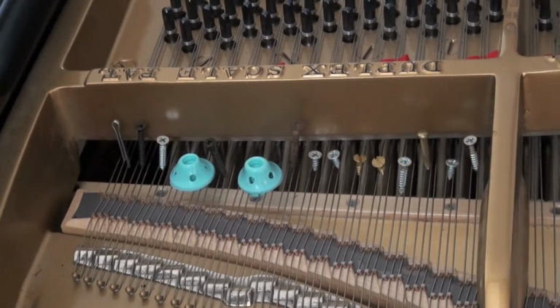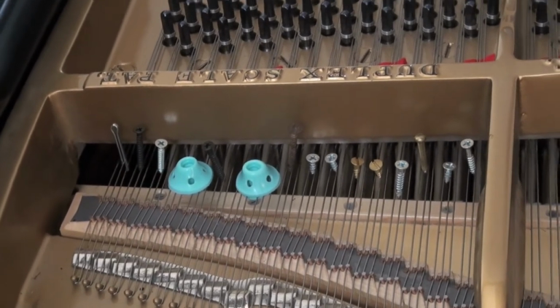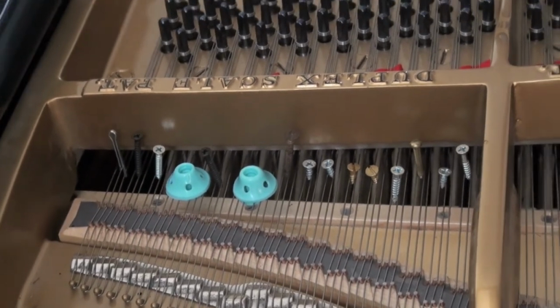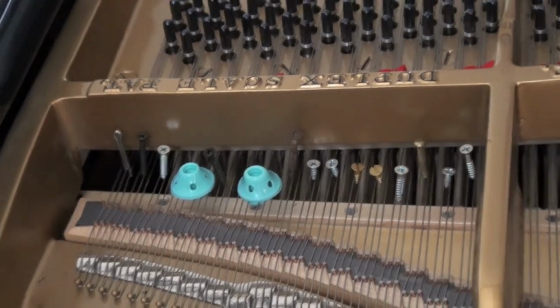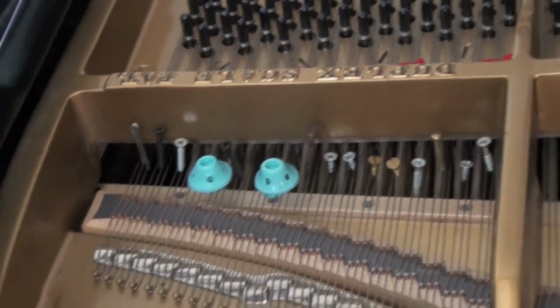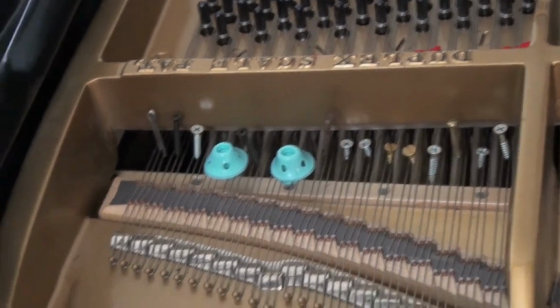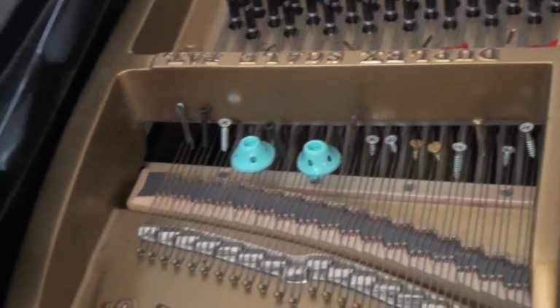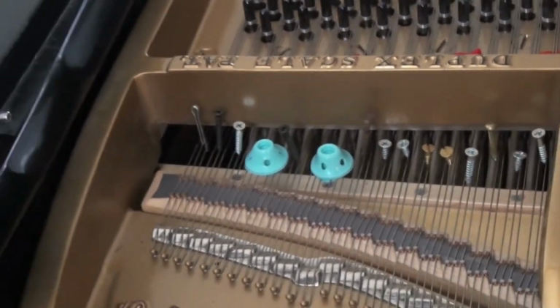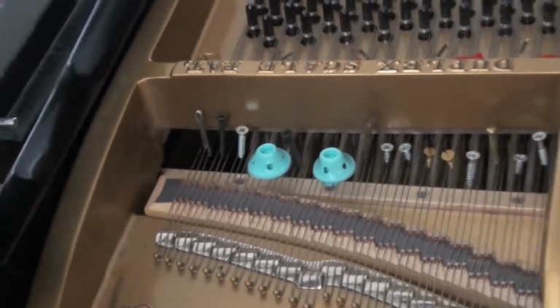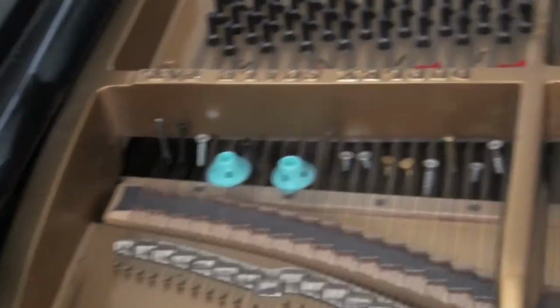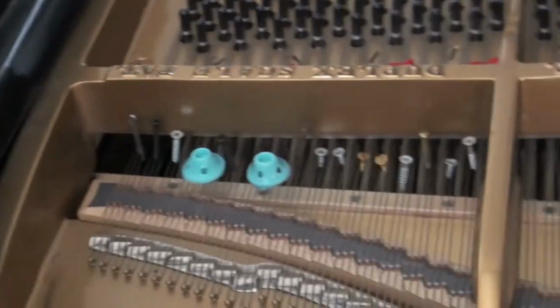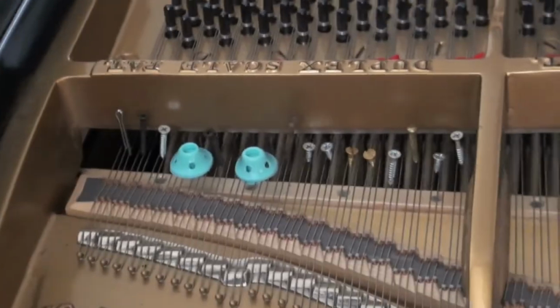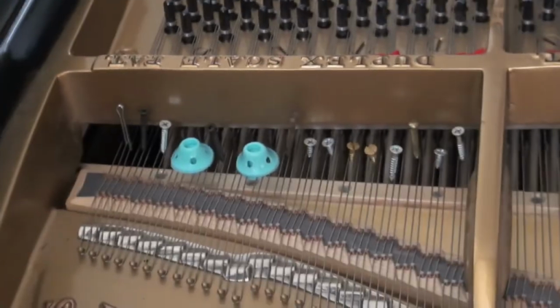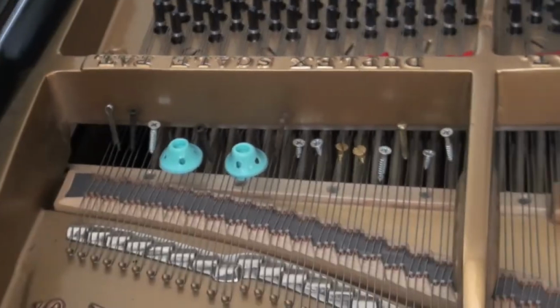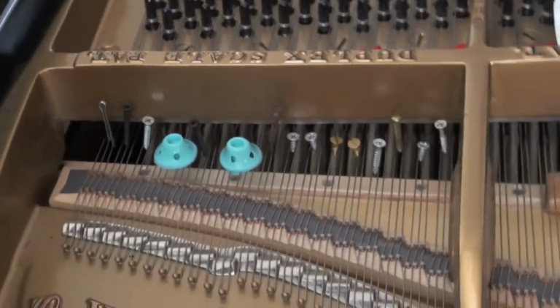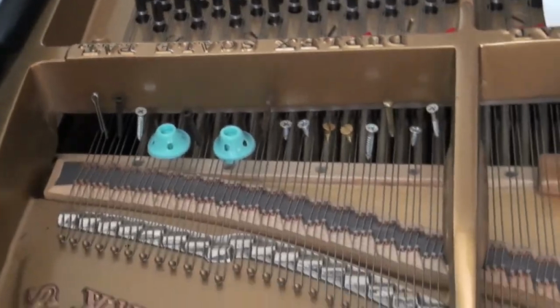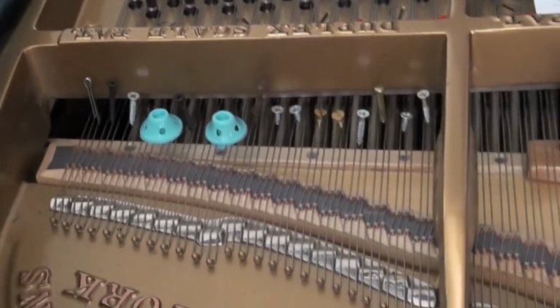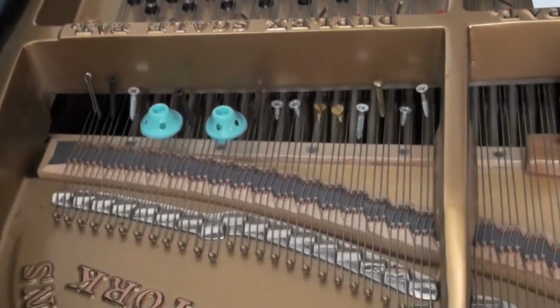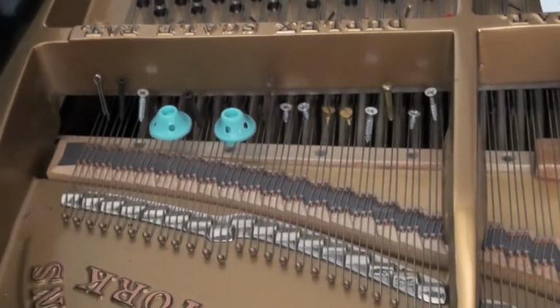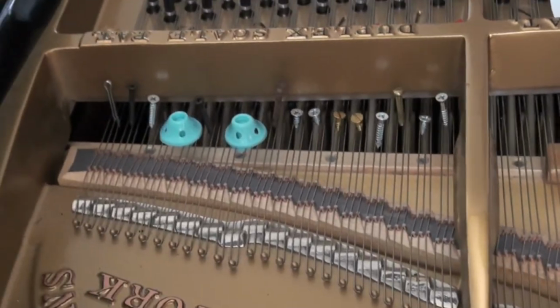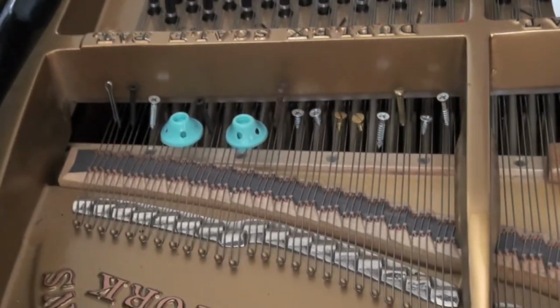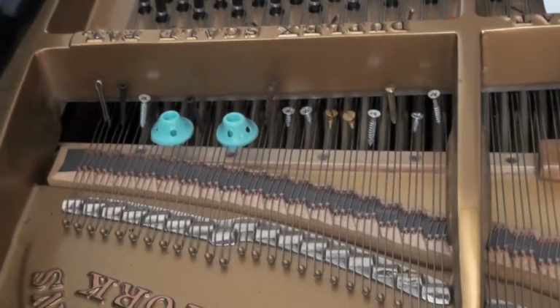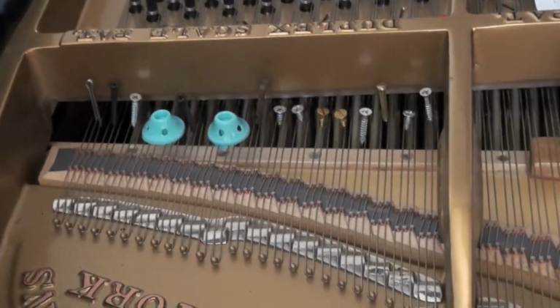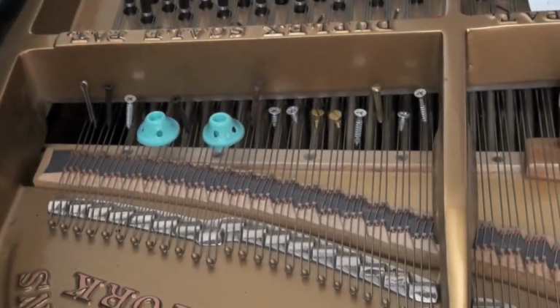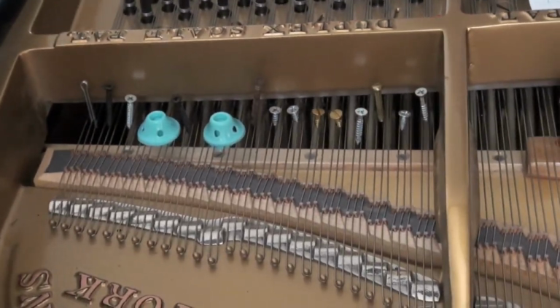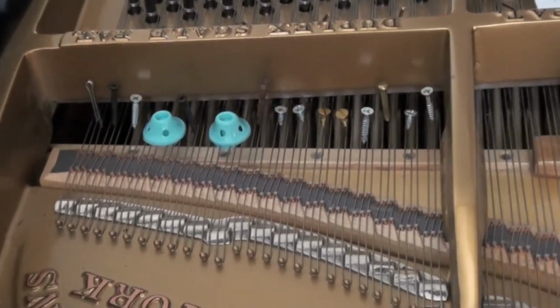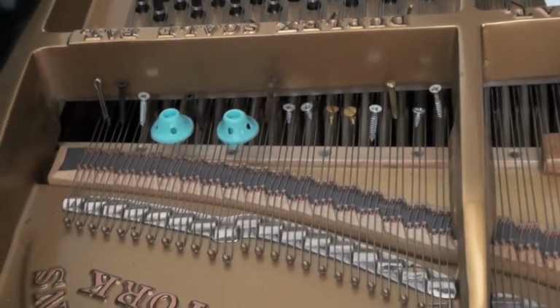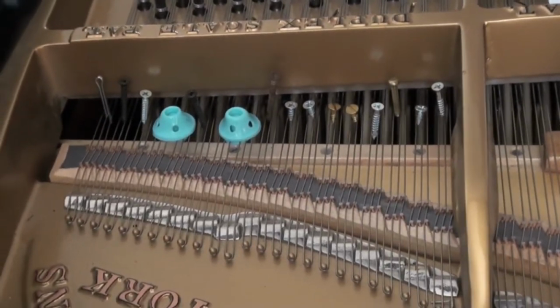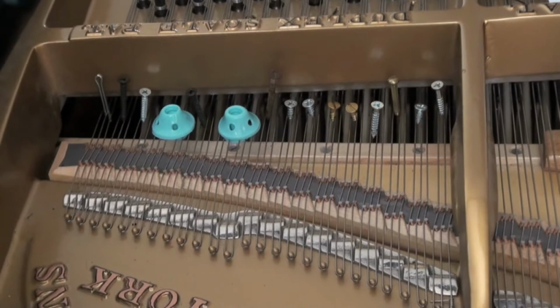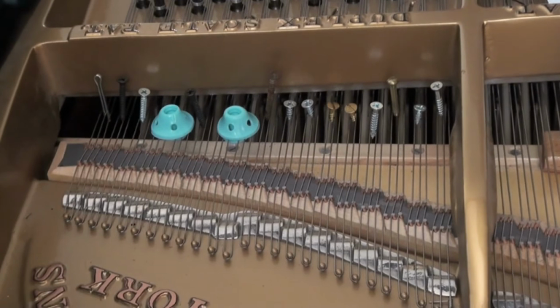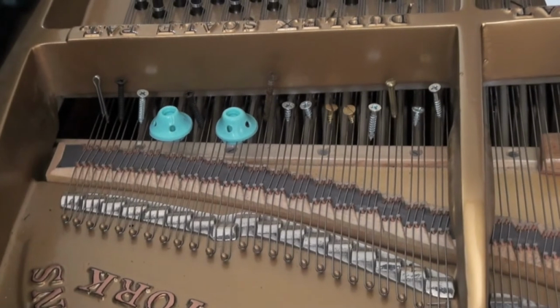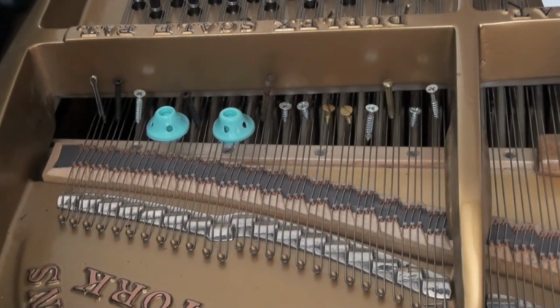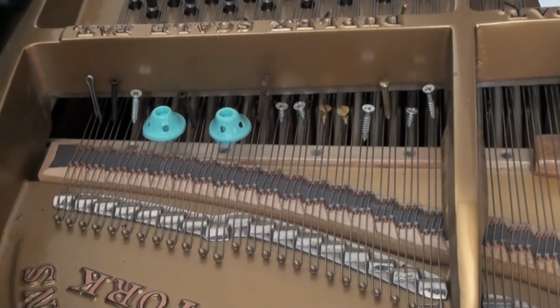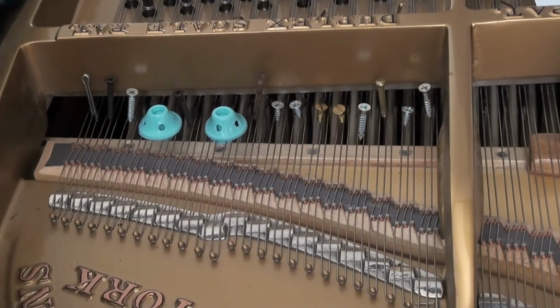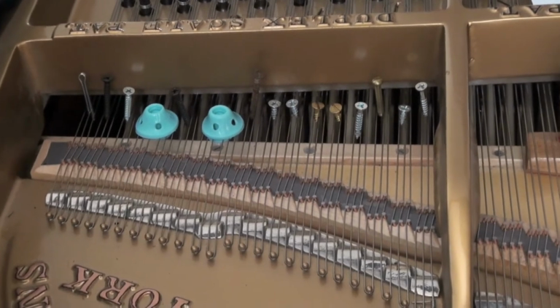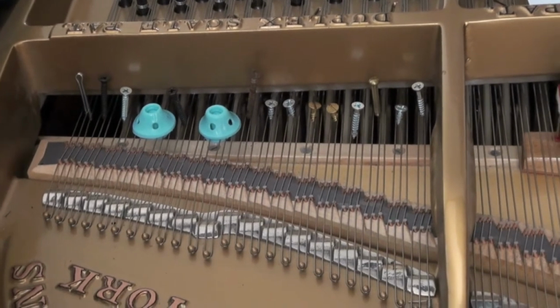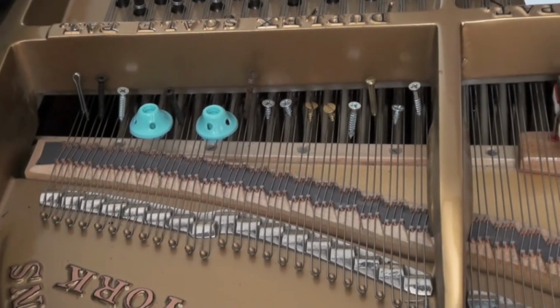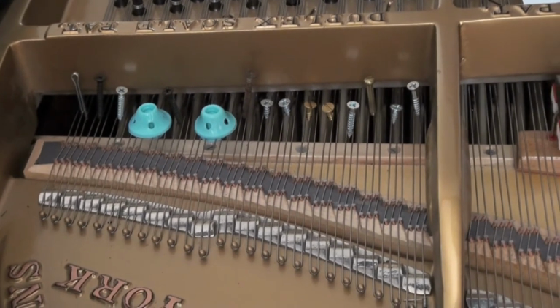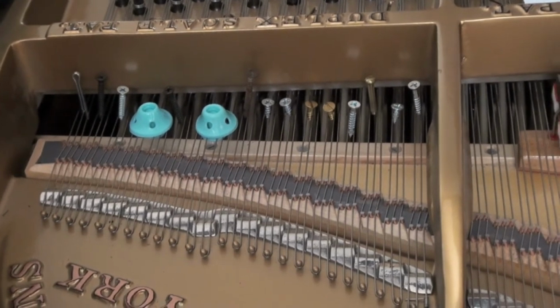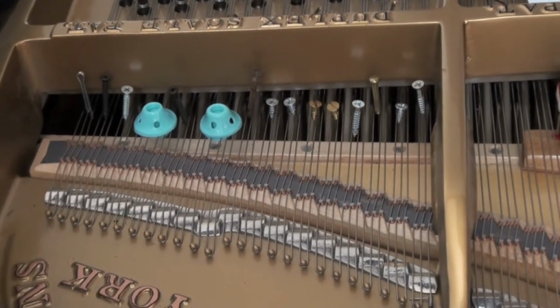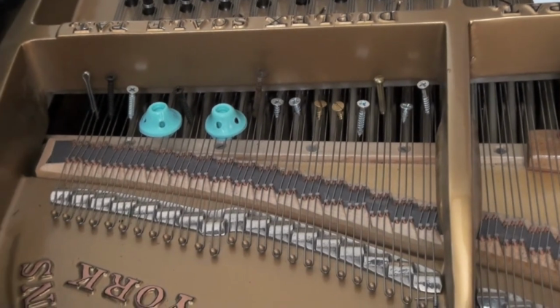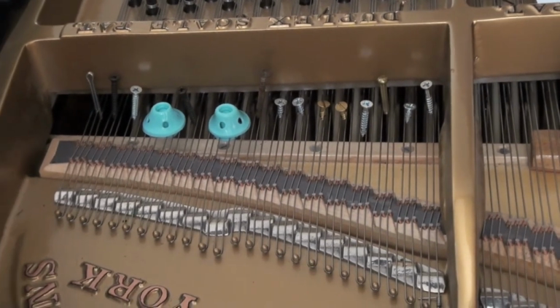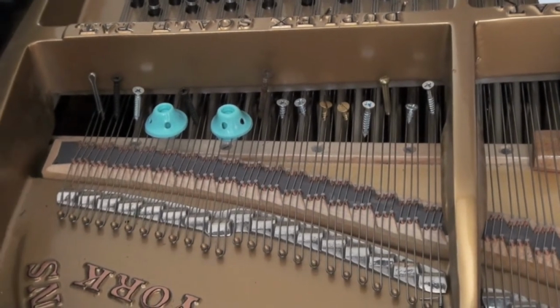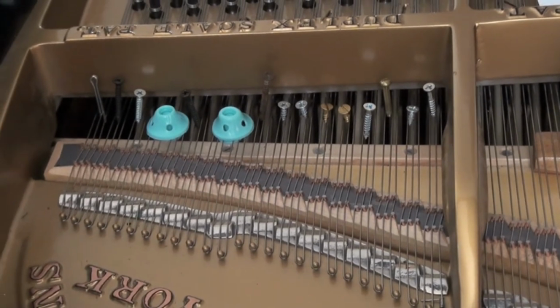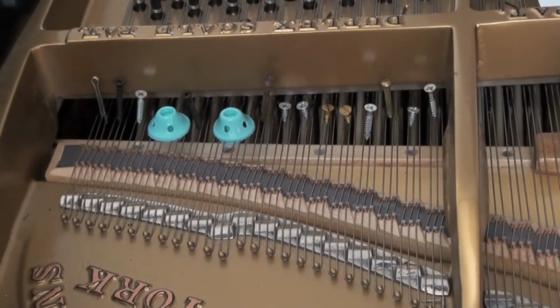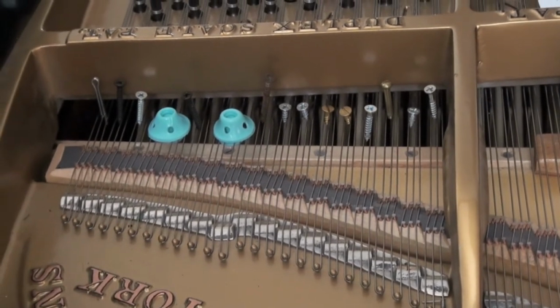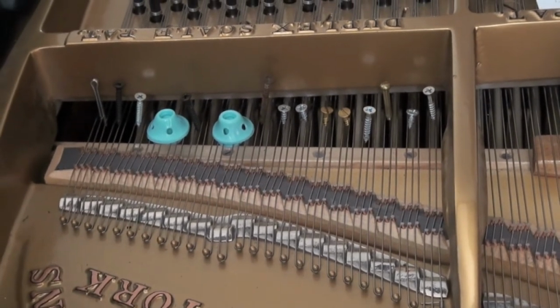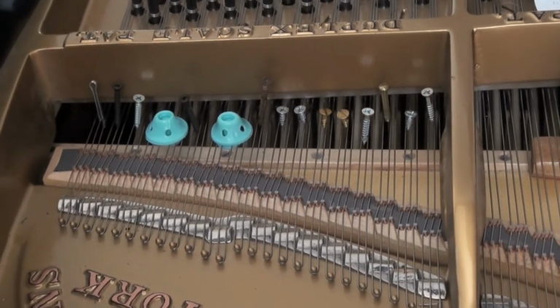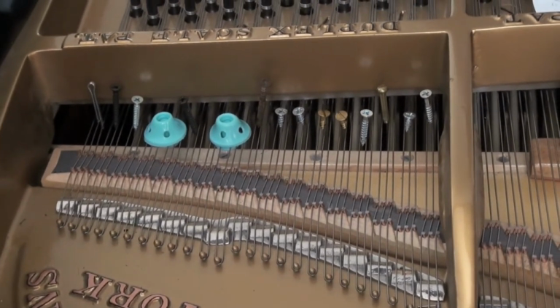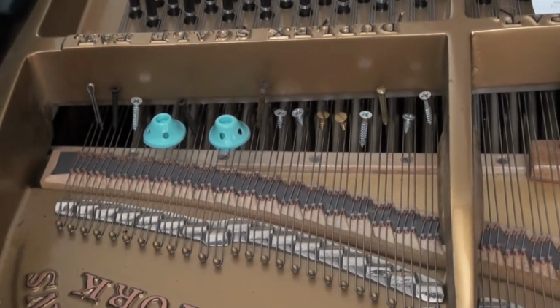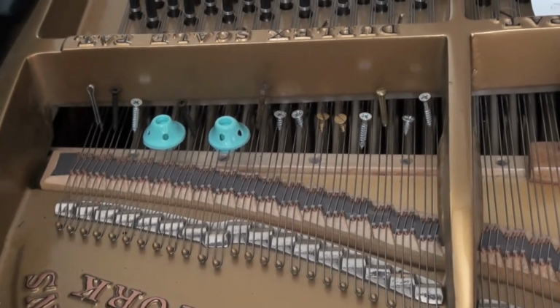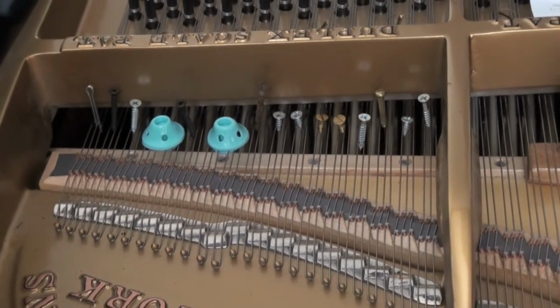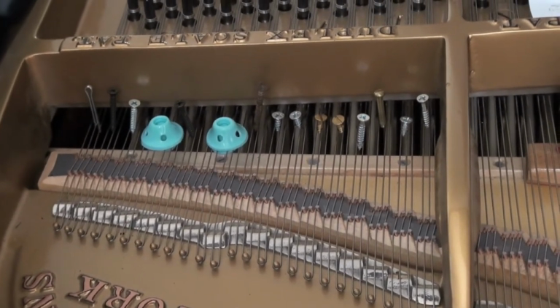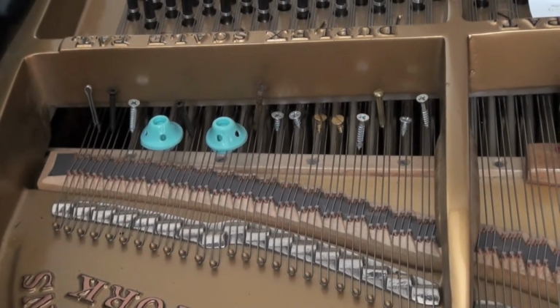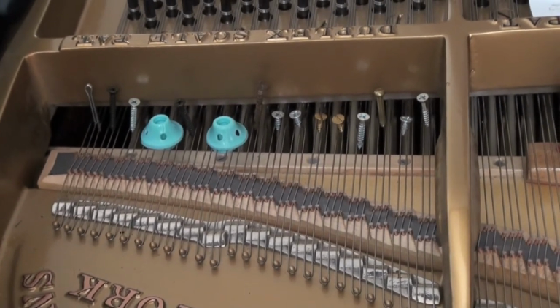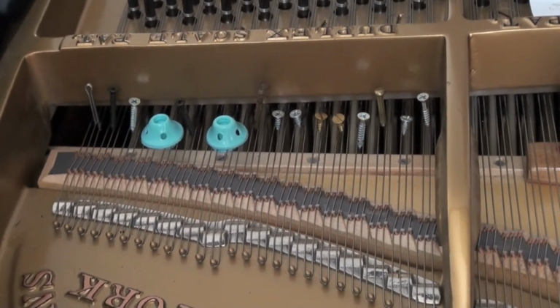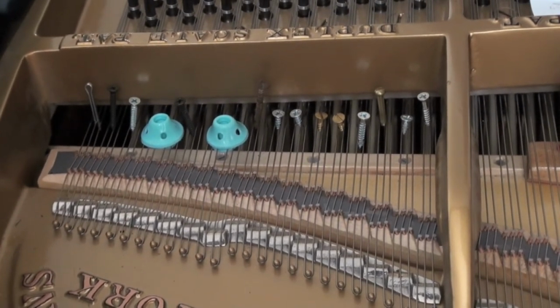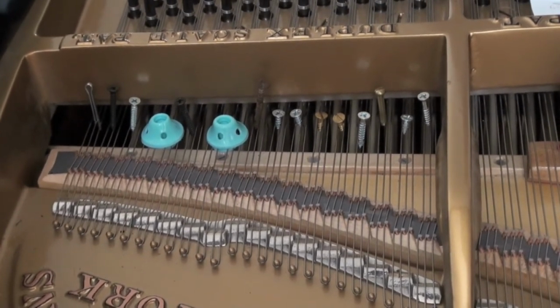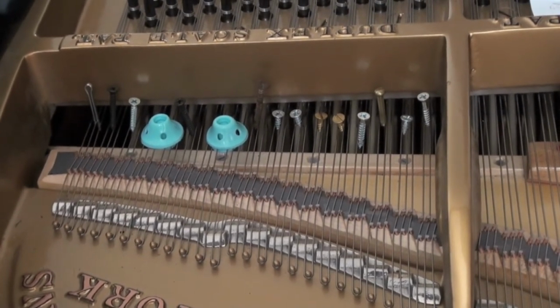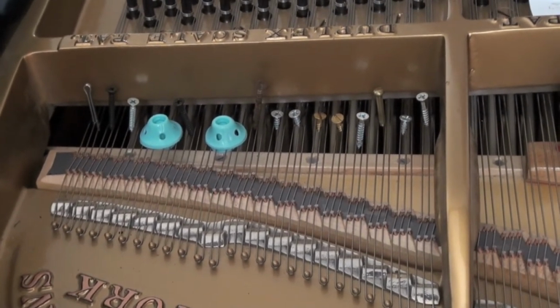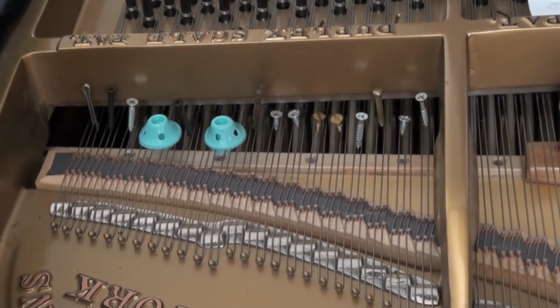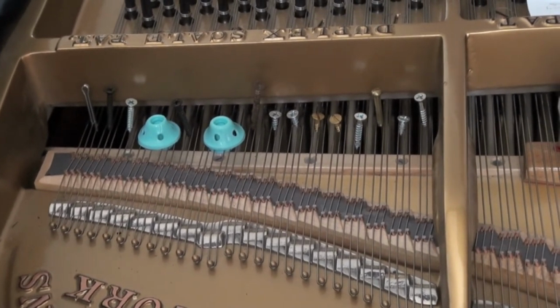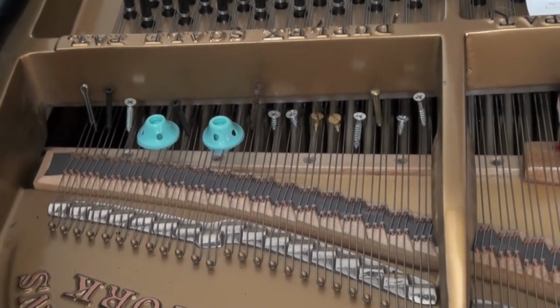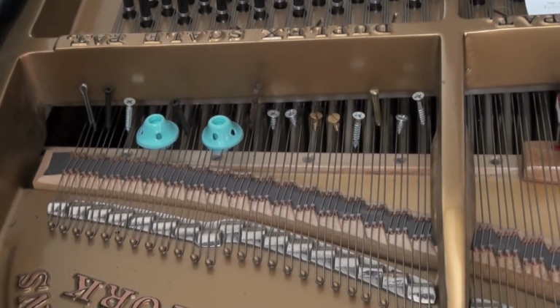So the upper portion of the piano, from G sharp 3 to C5, sounds like this.